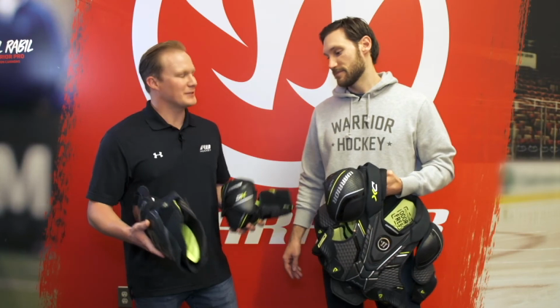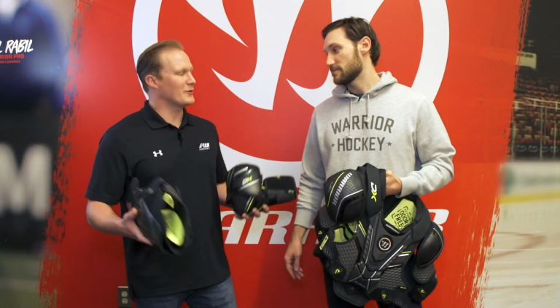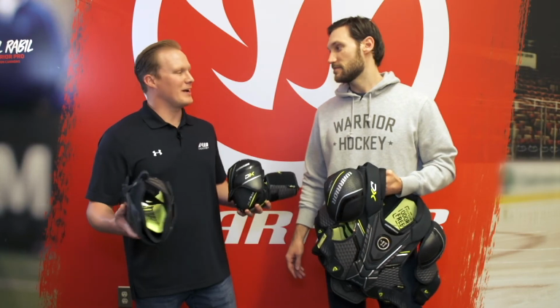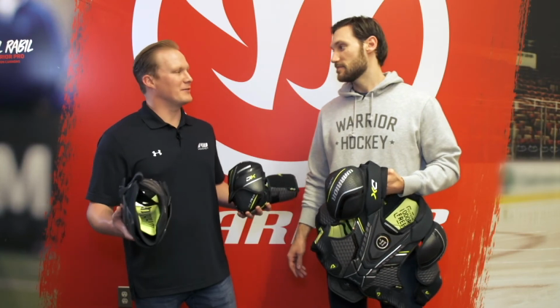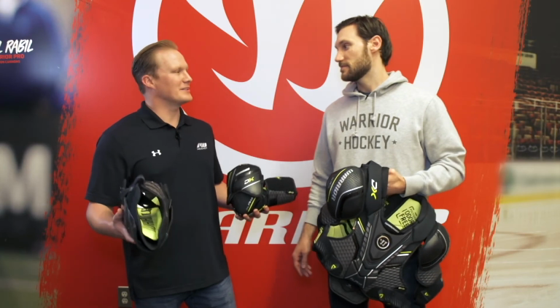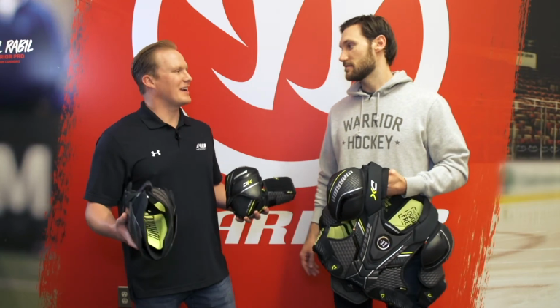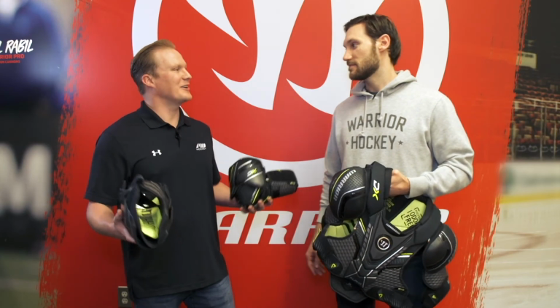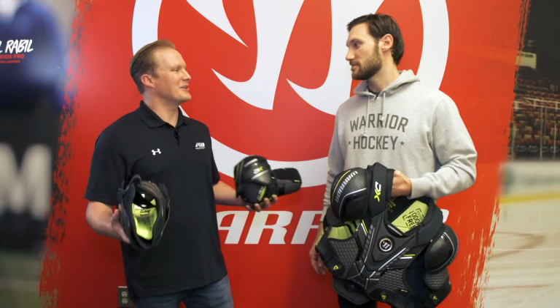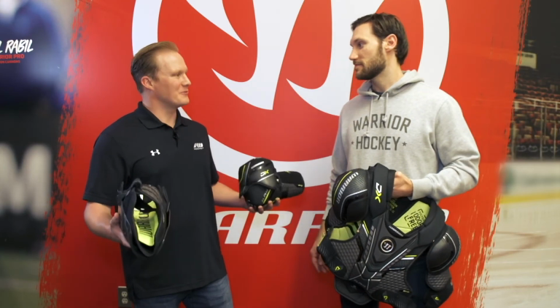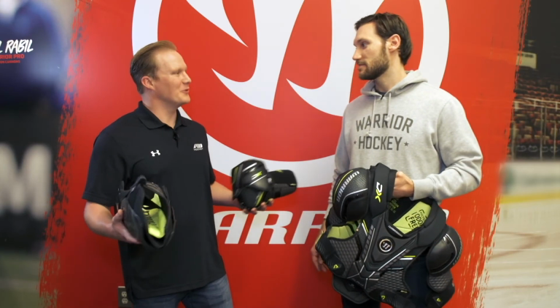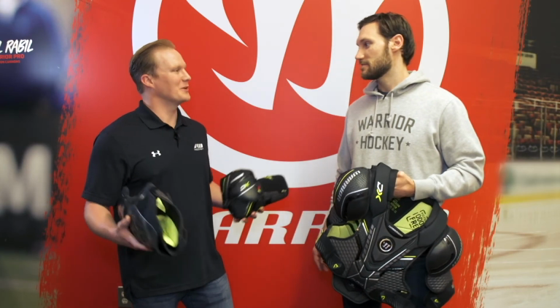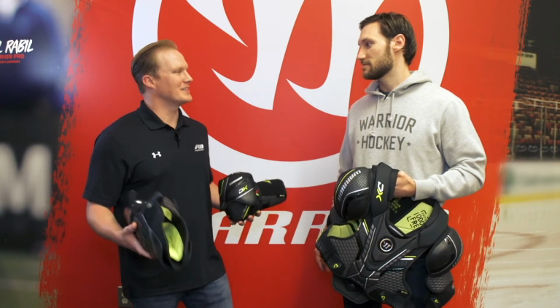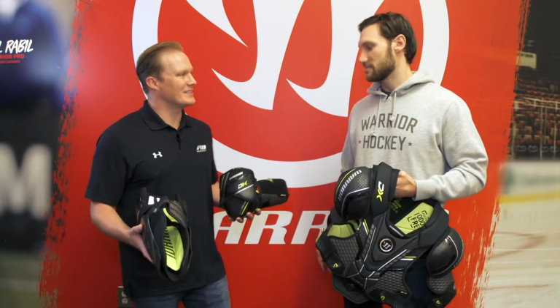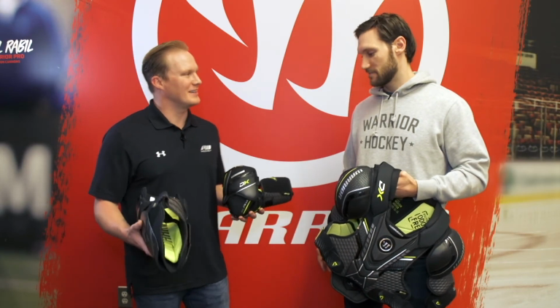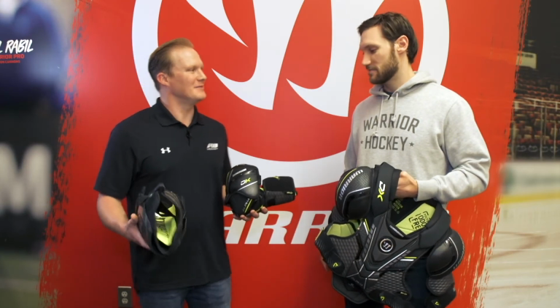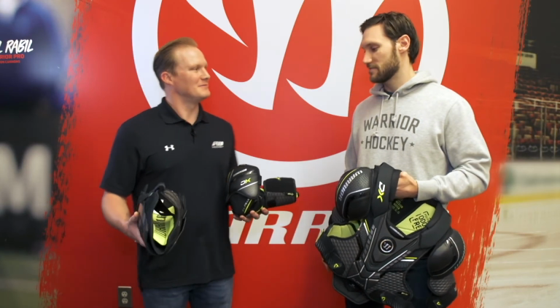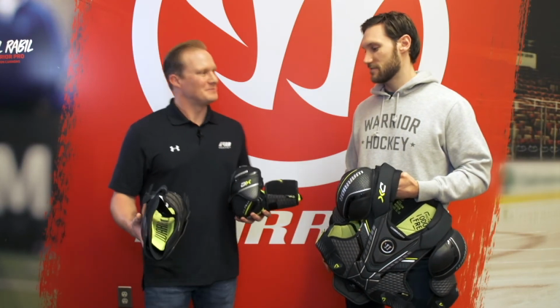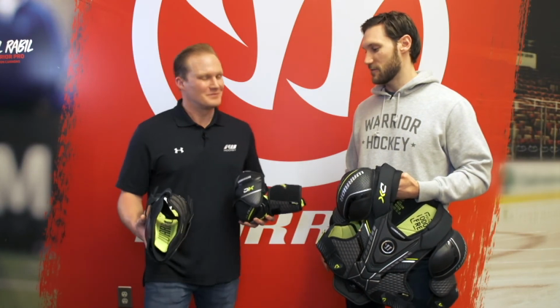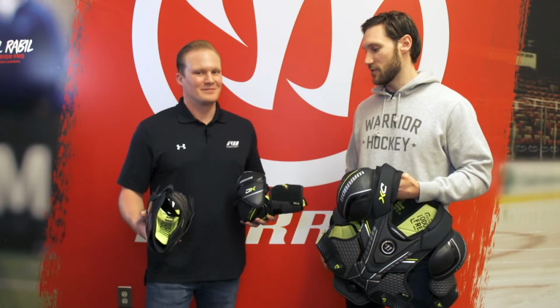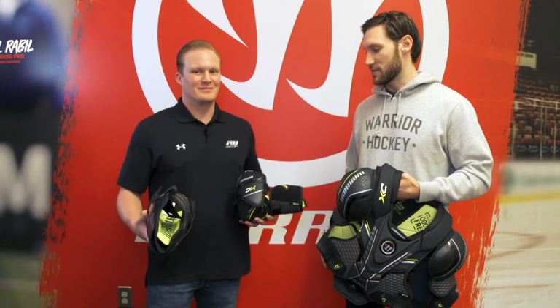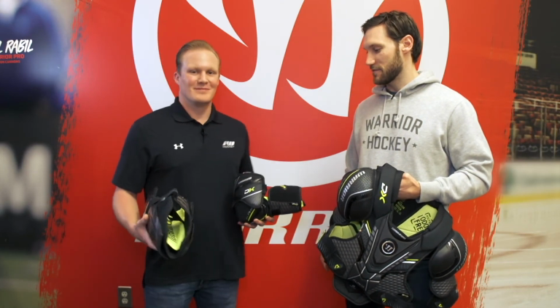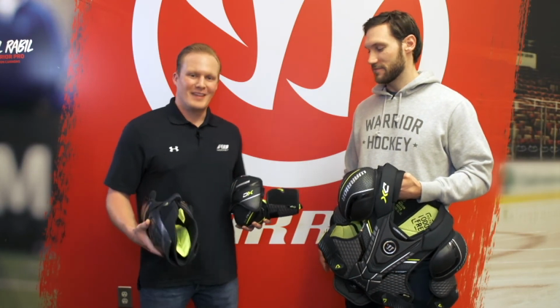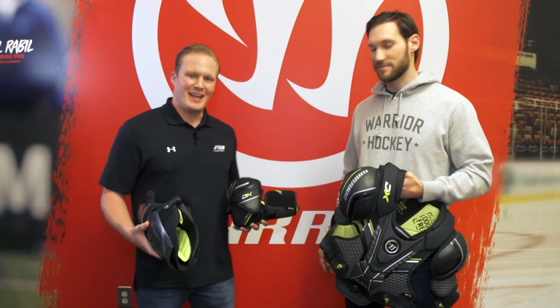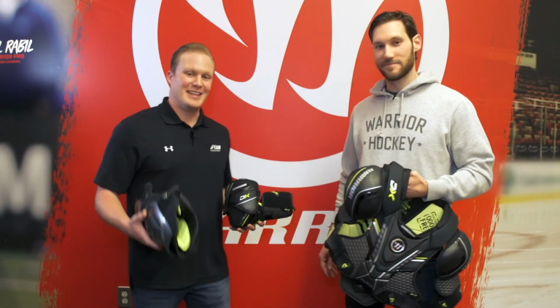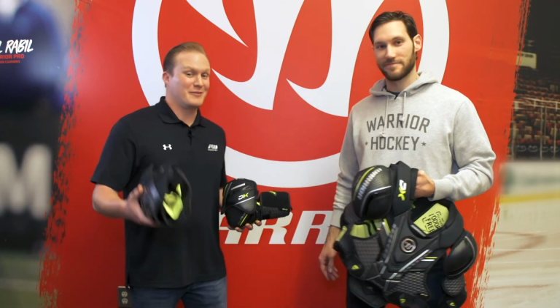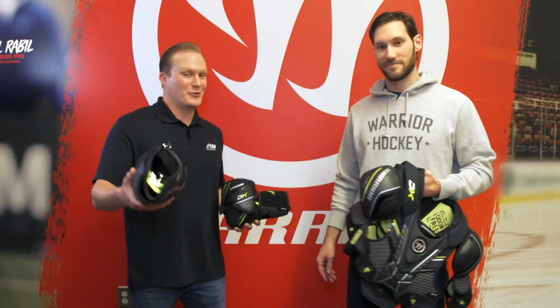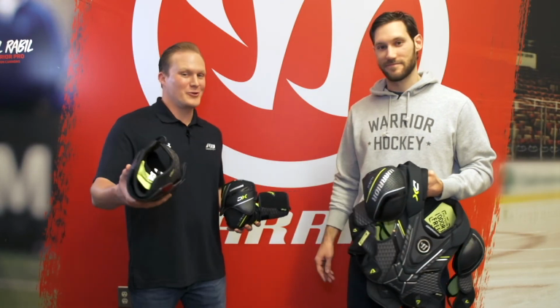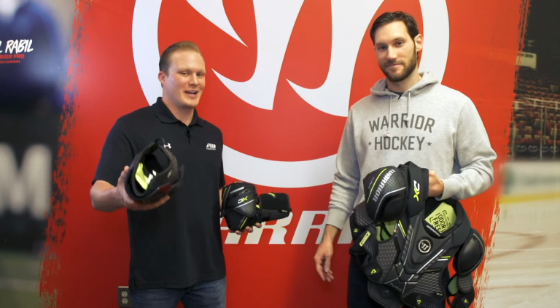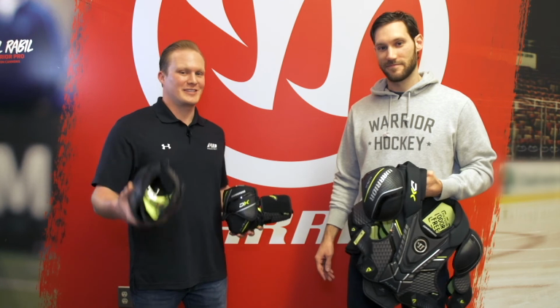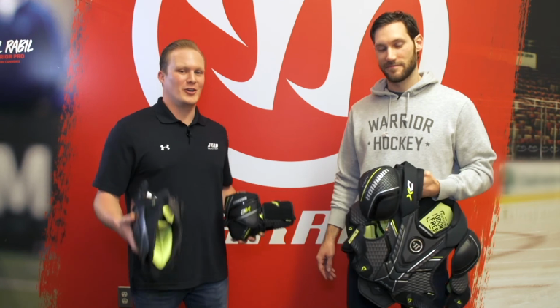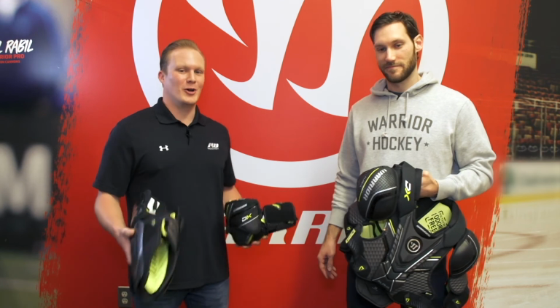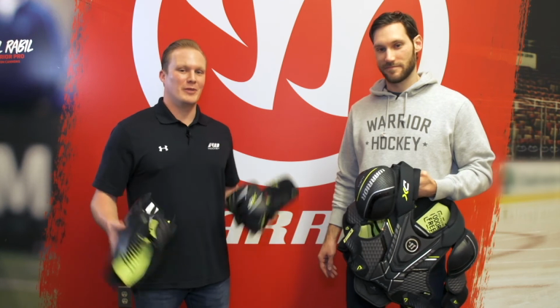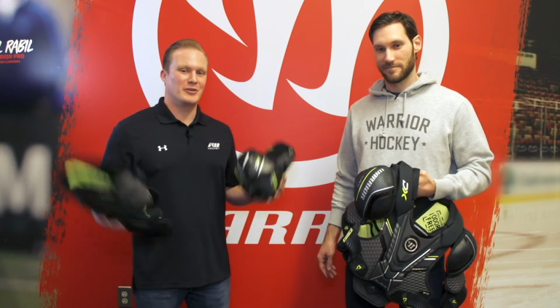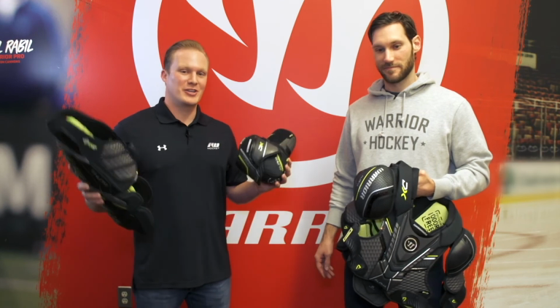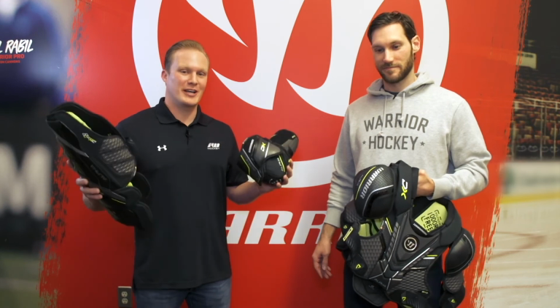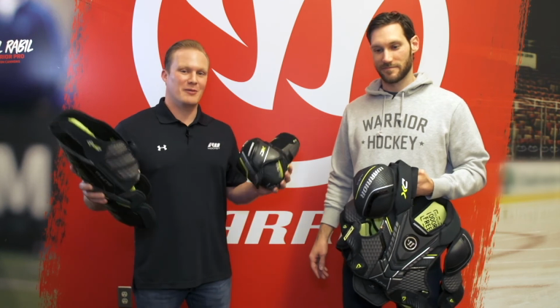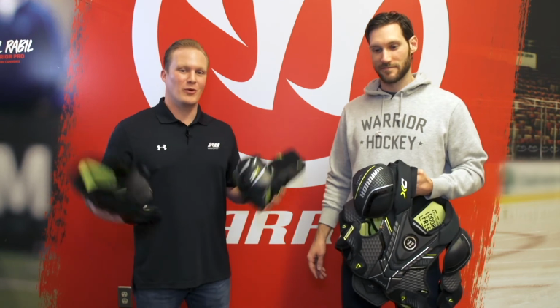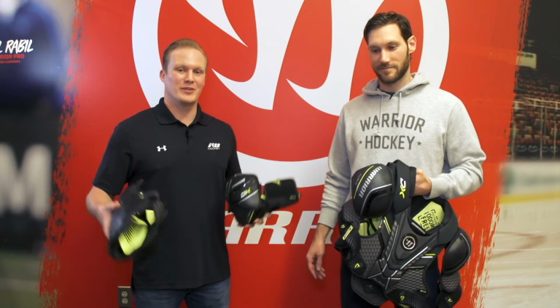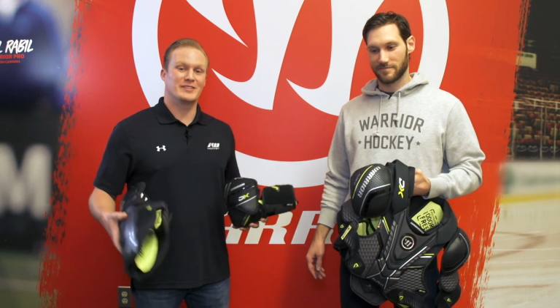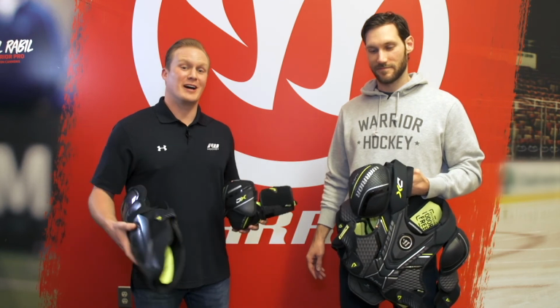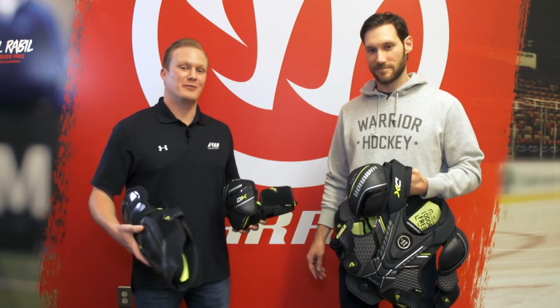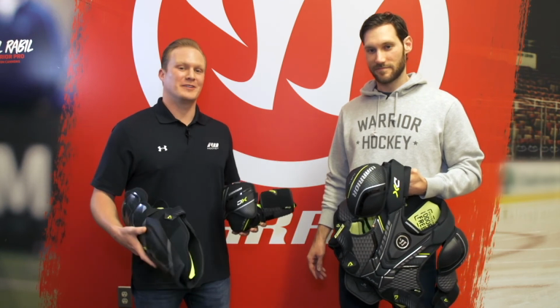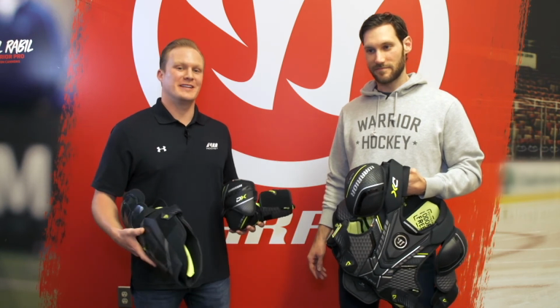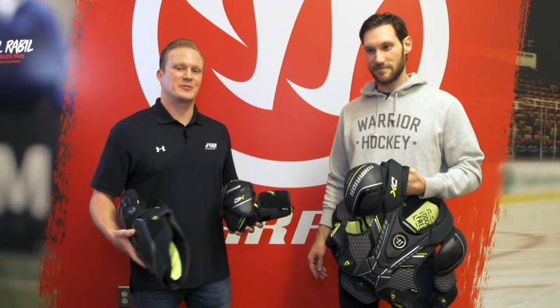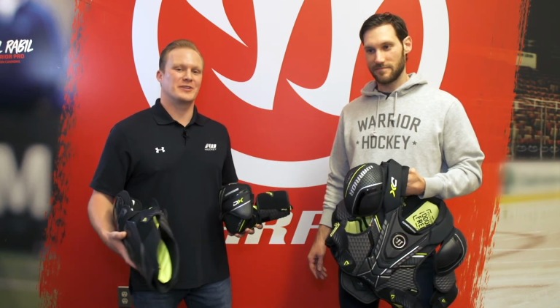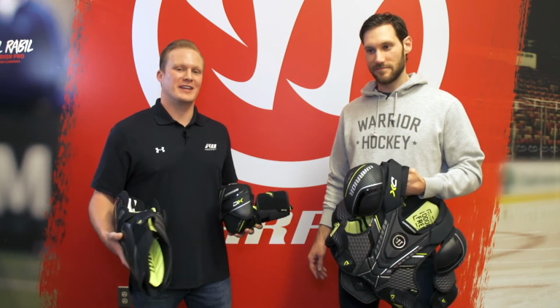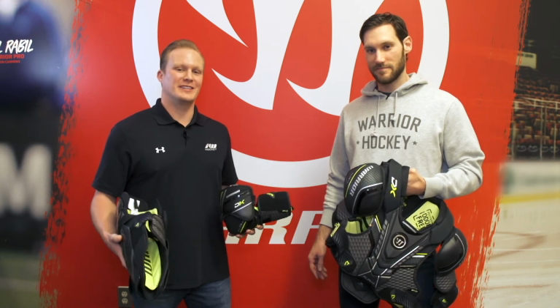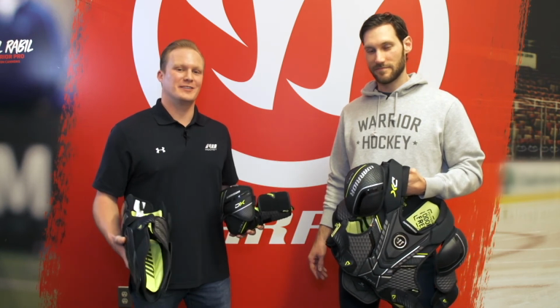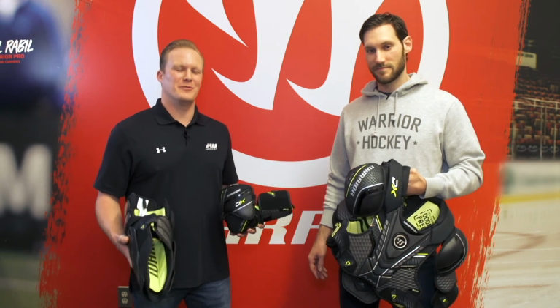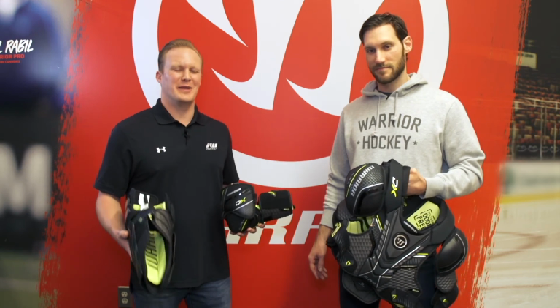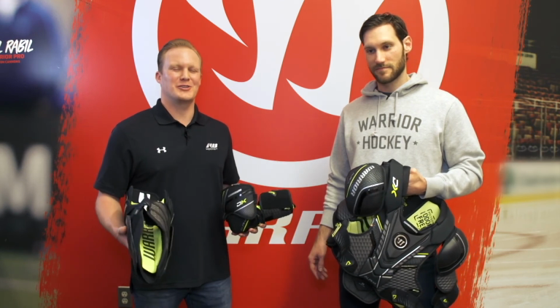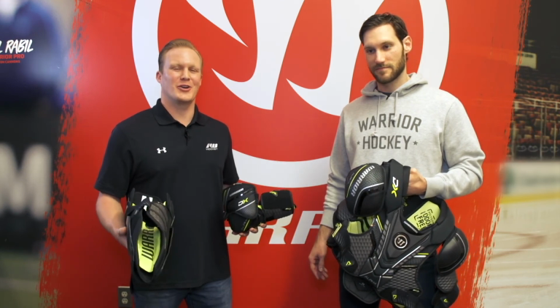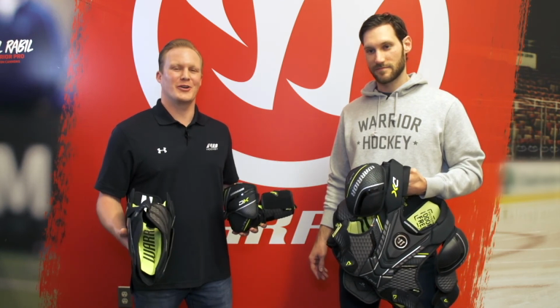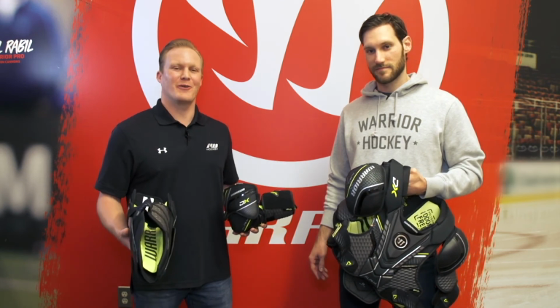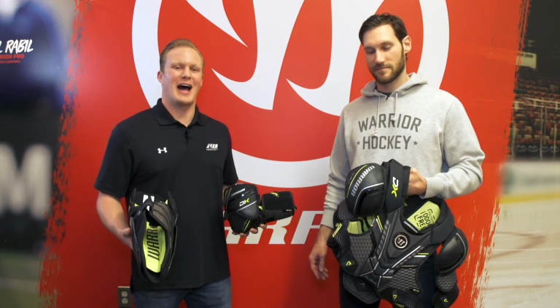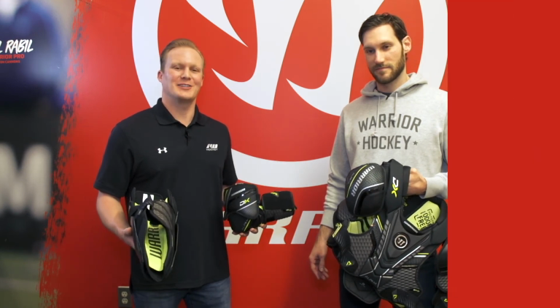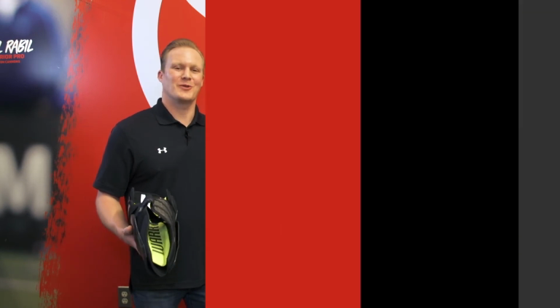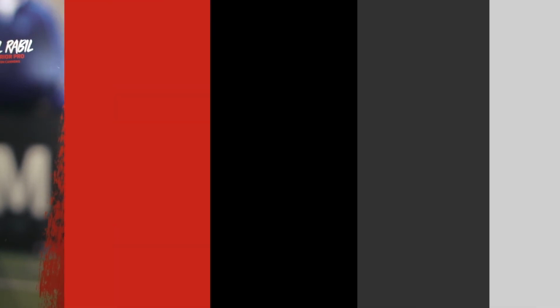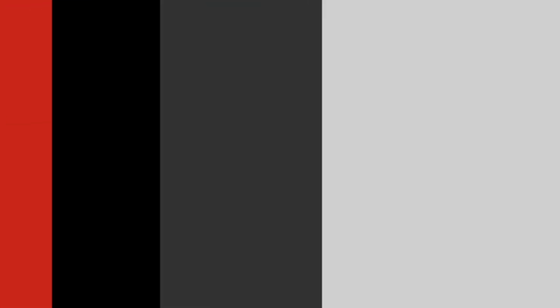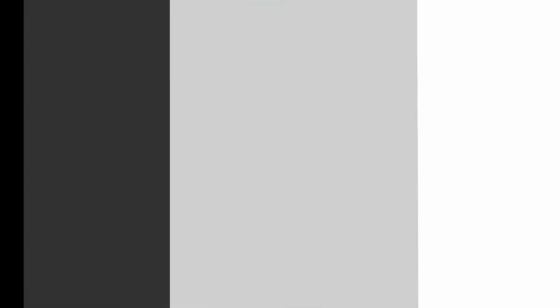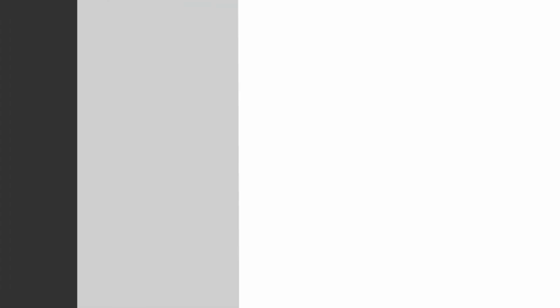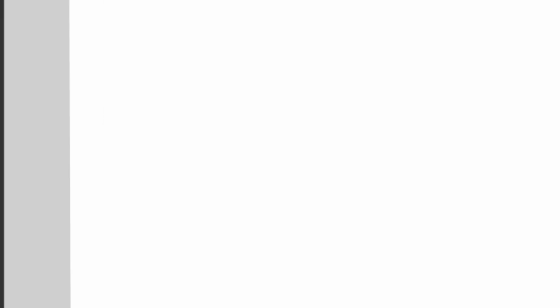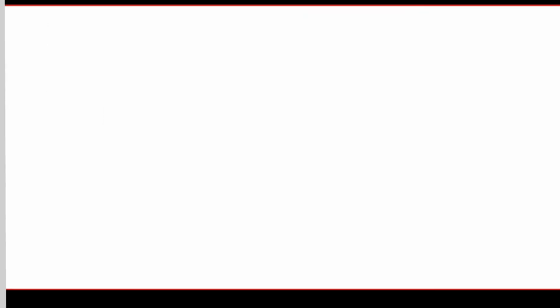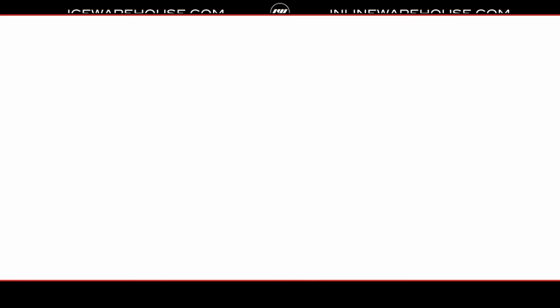Thanks for having us out here and filling us in. And for you guys at home, if you want to check out more of this Alpha DX protective, make sure you go to icewarehouse.com.